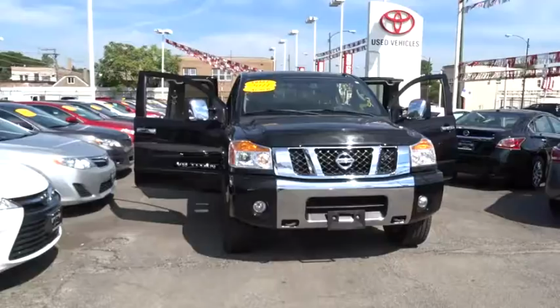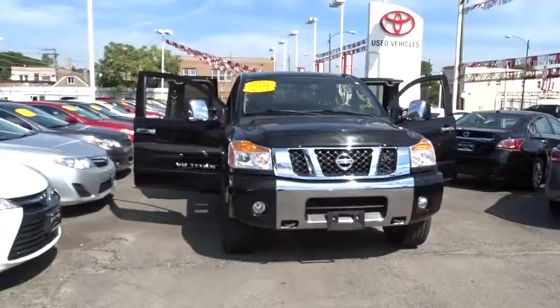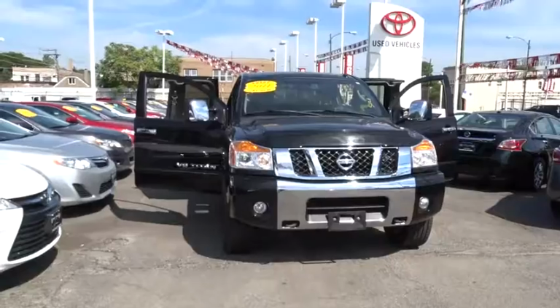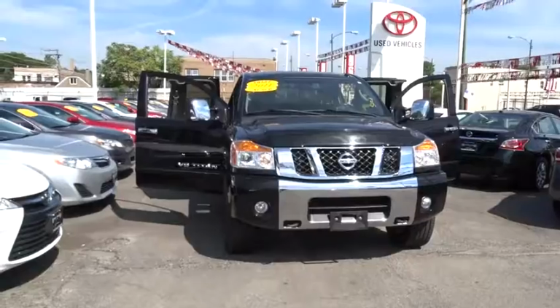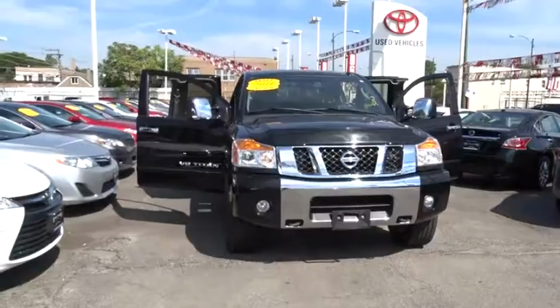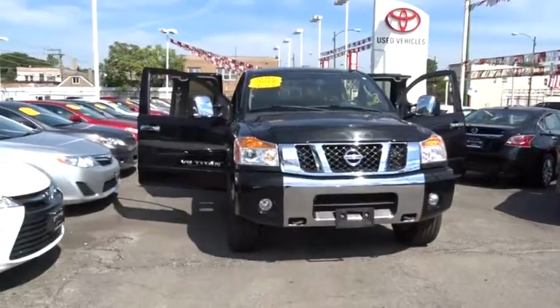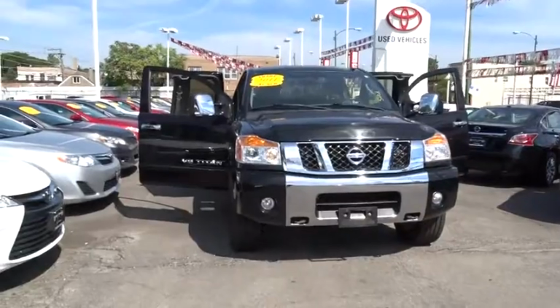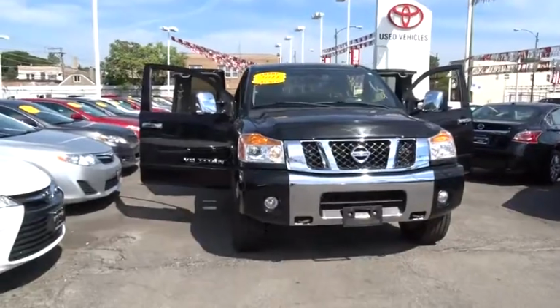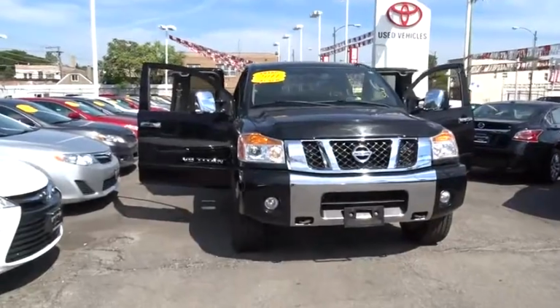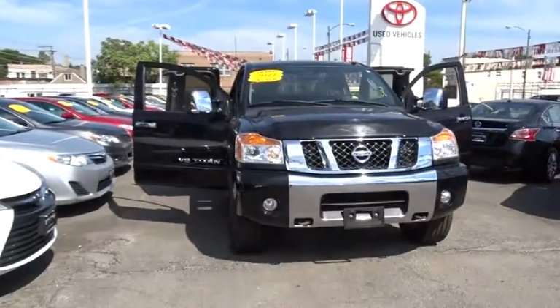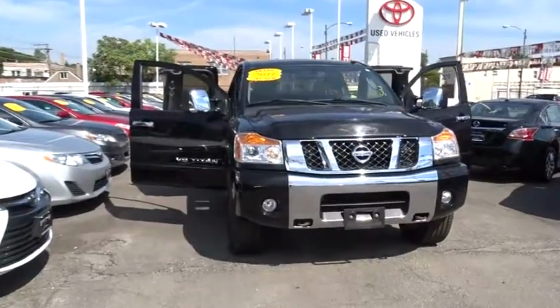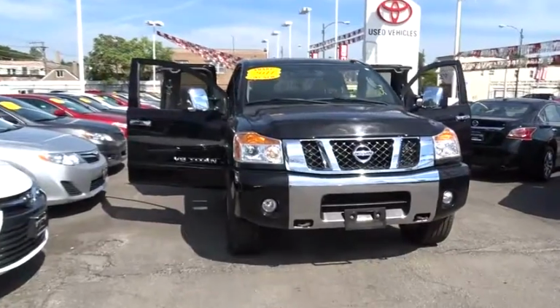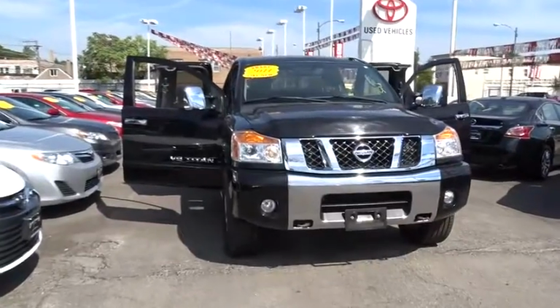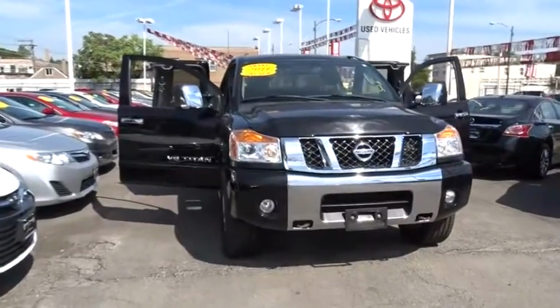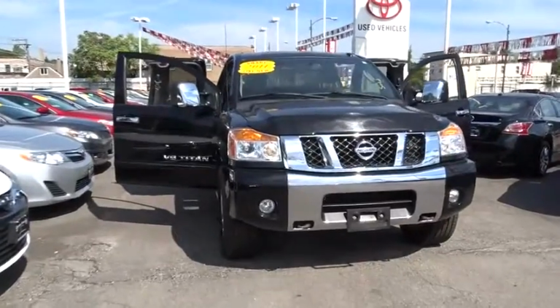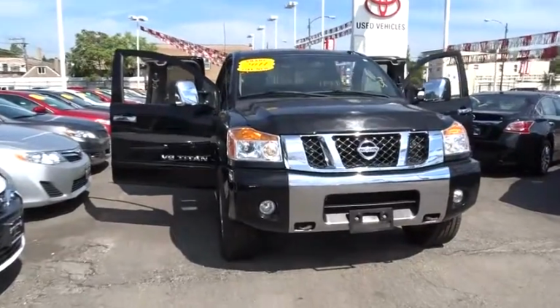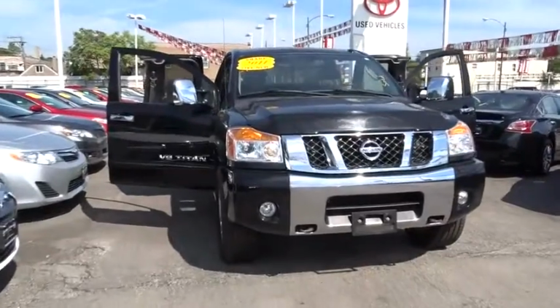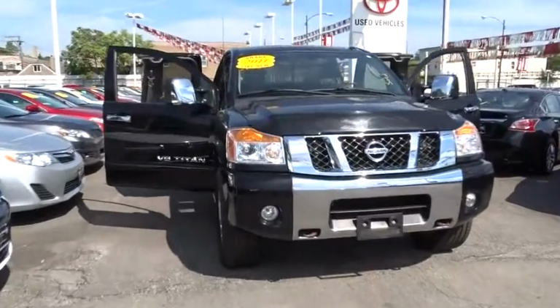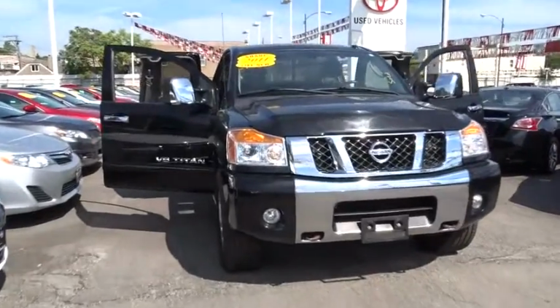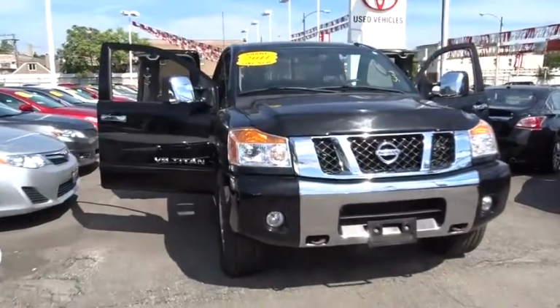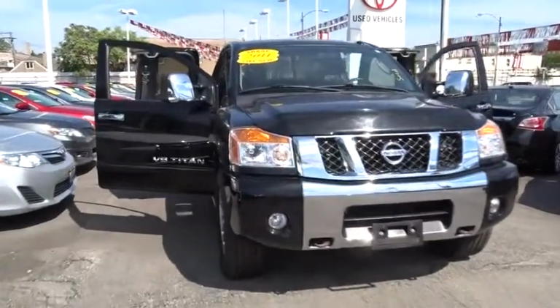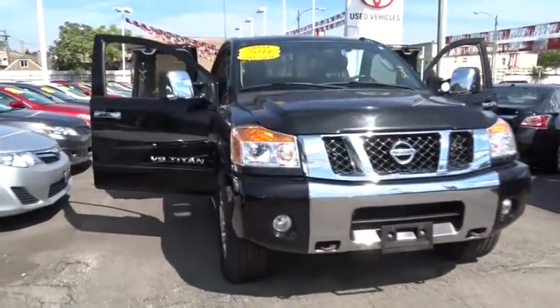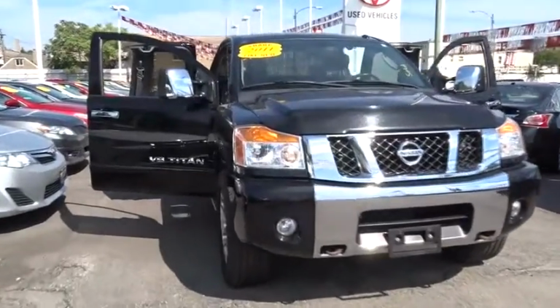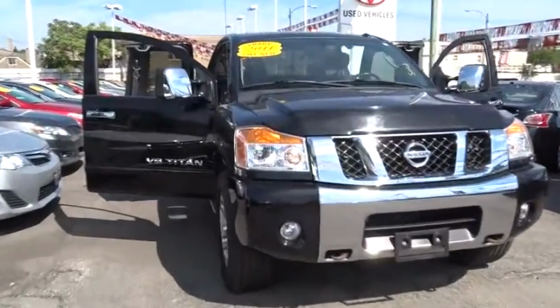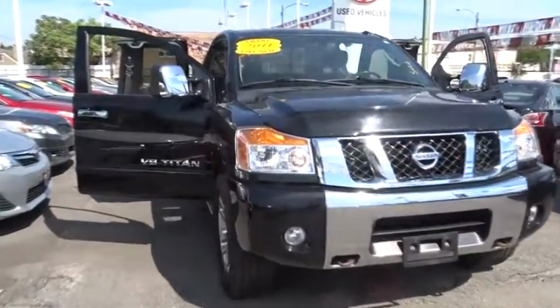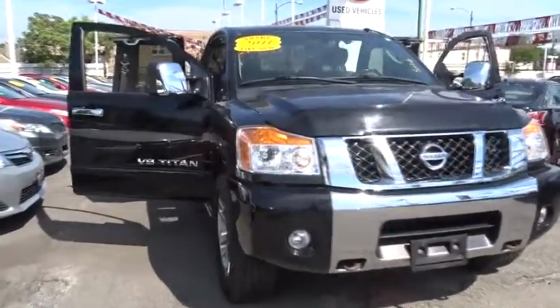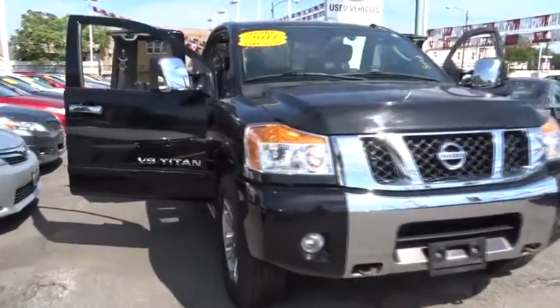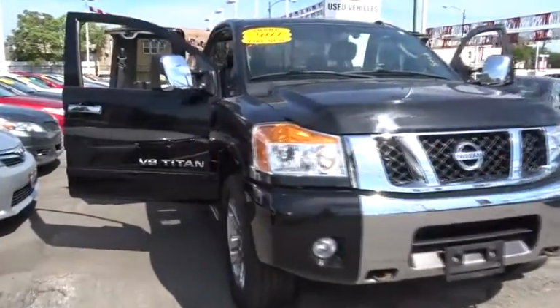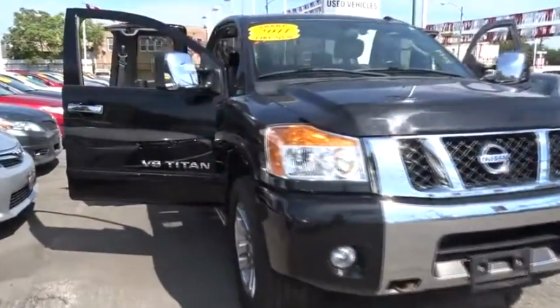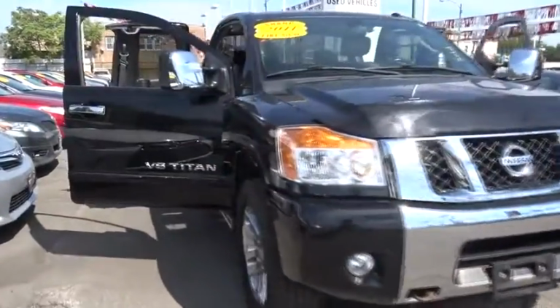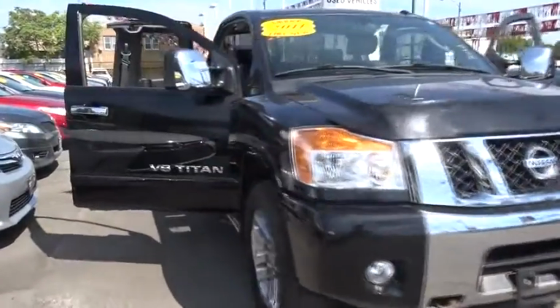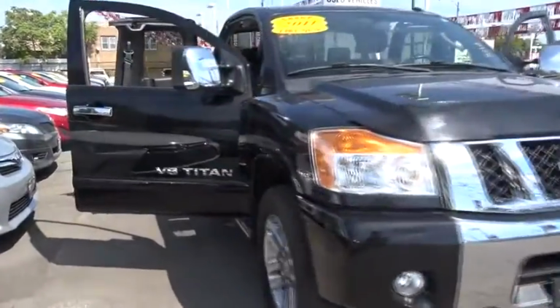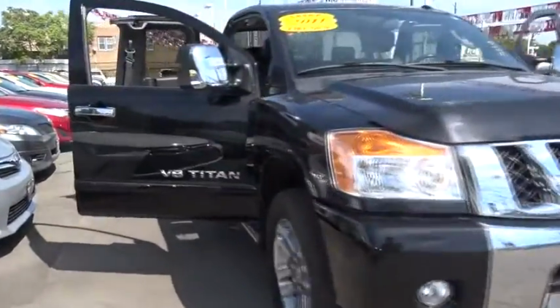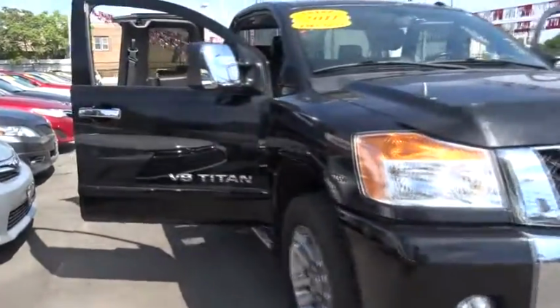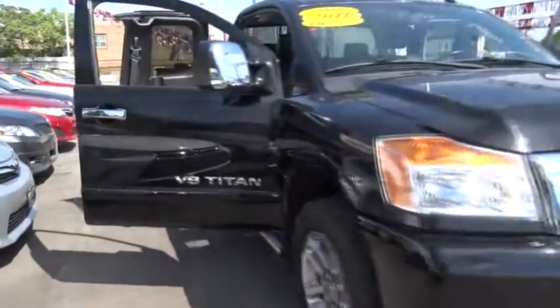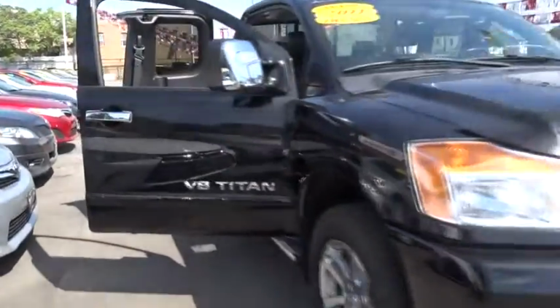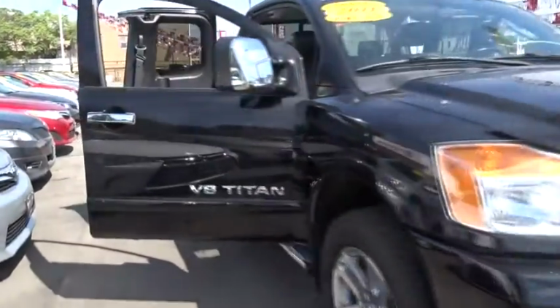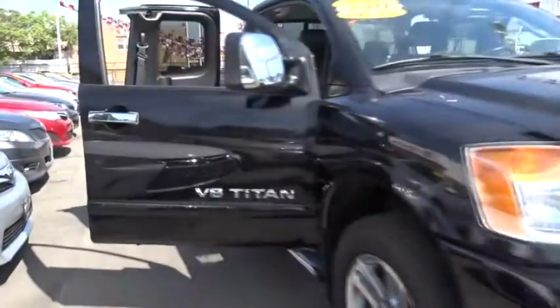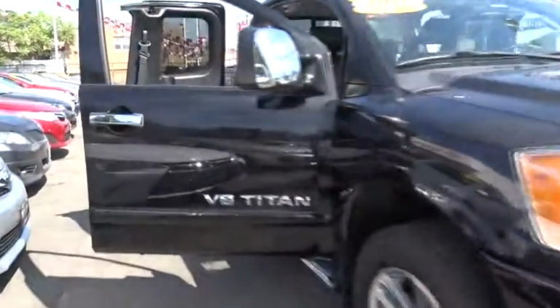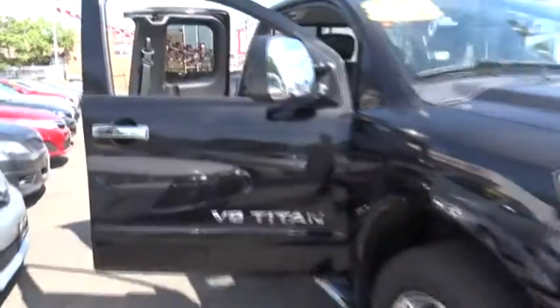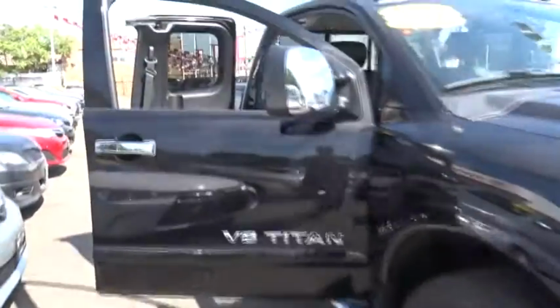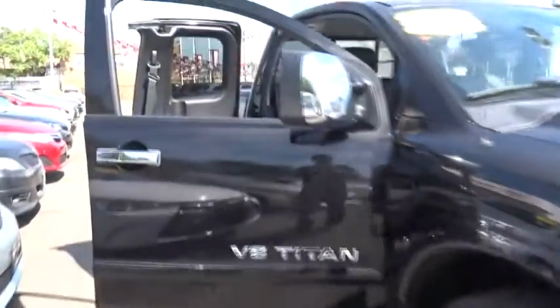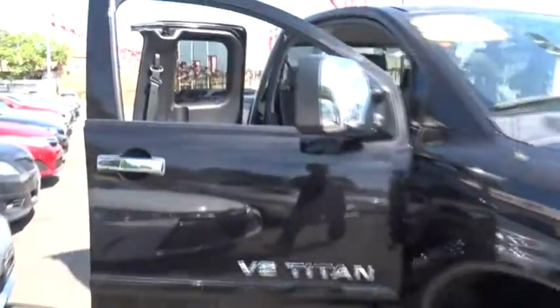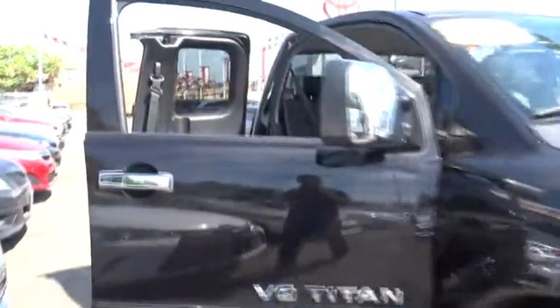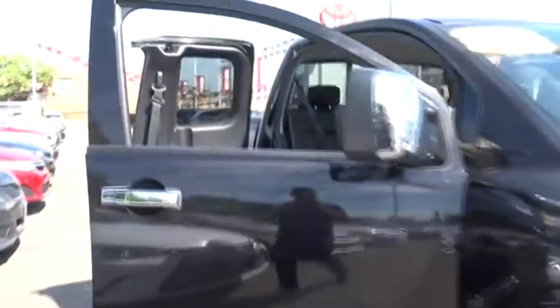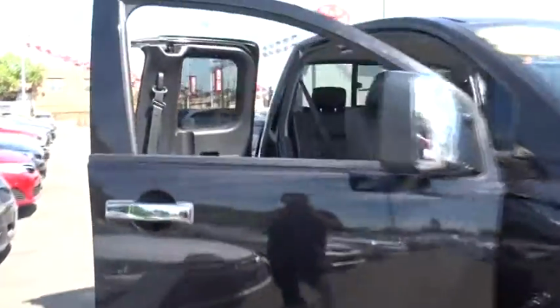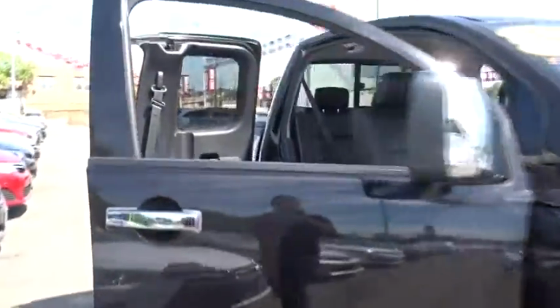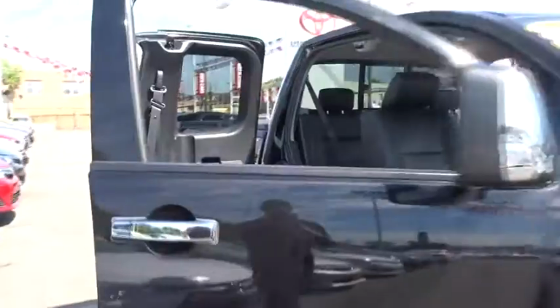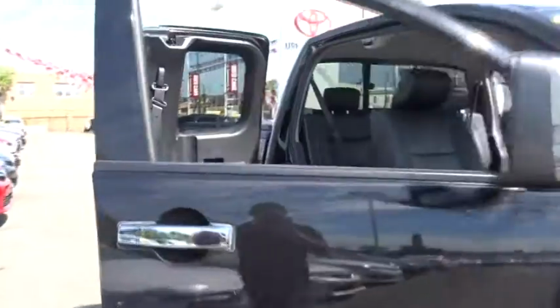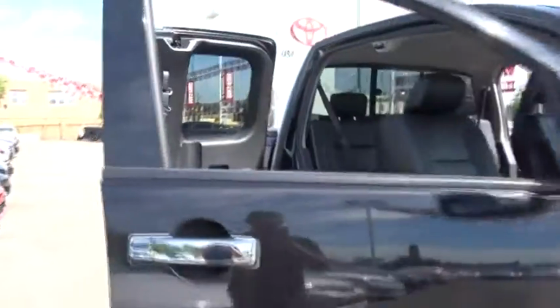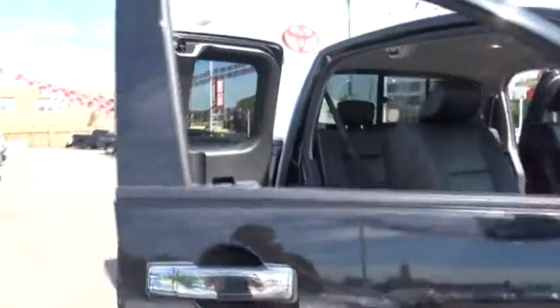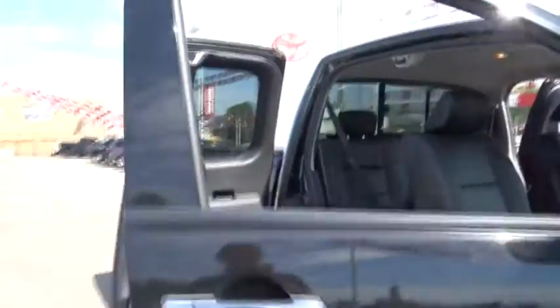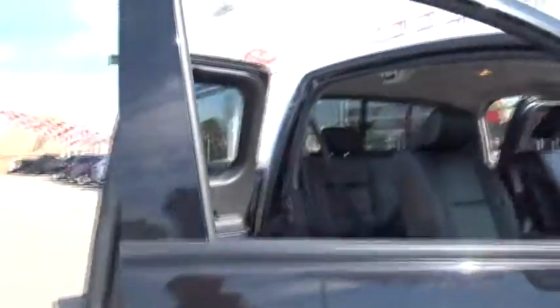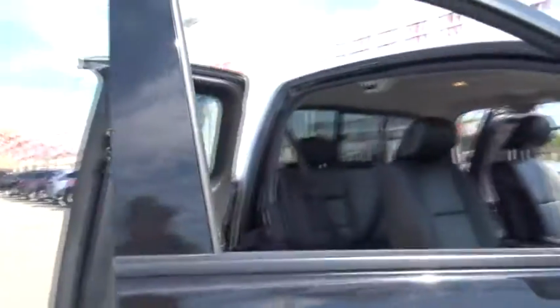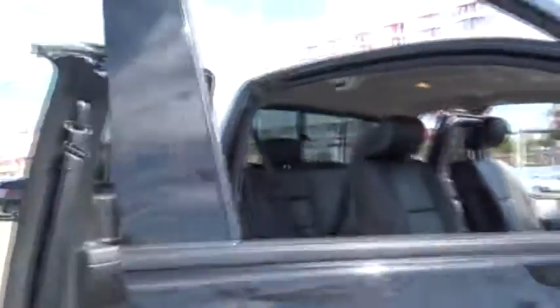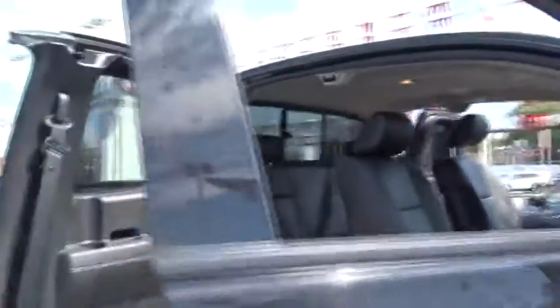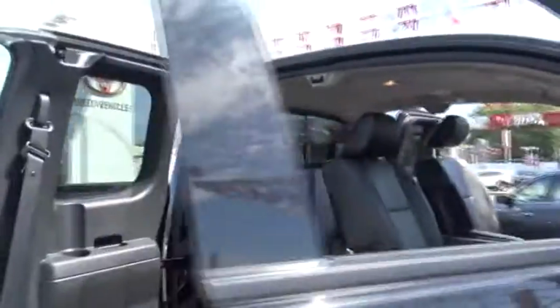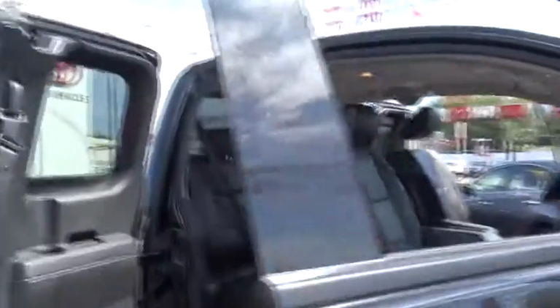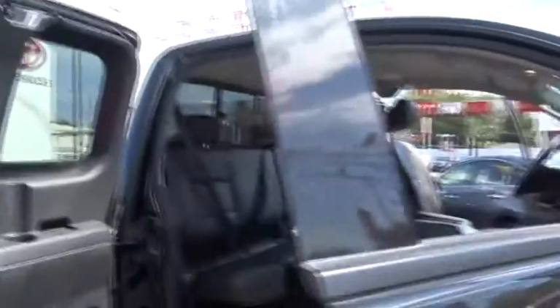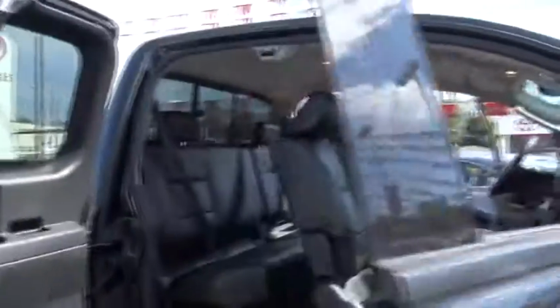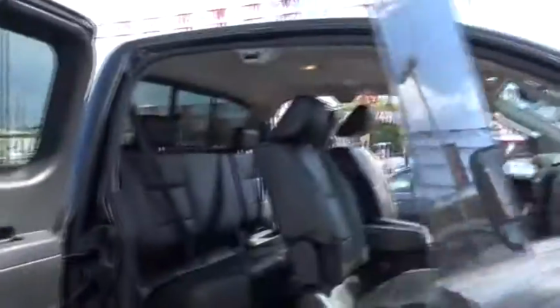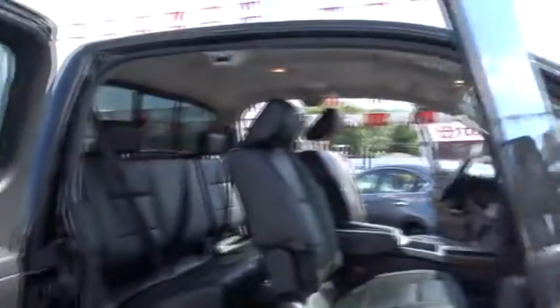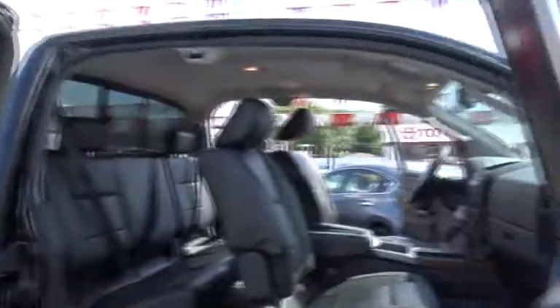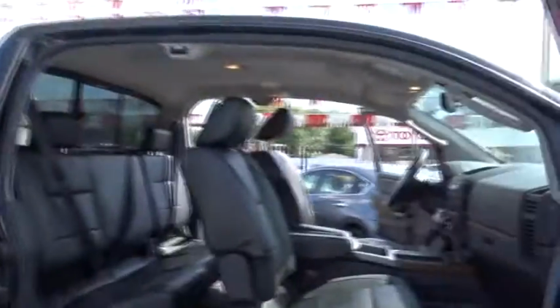The 2011 Nissan Titan. The Titan houses the Endurance V8 engine, the largest standard truck engine in its class.